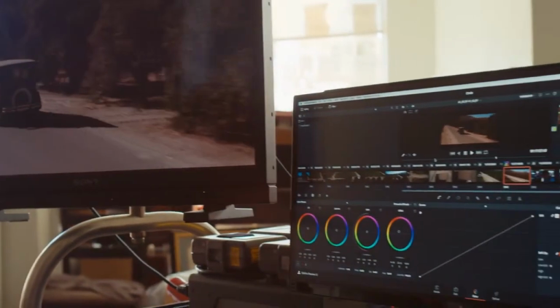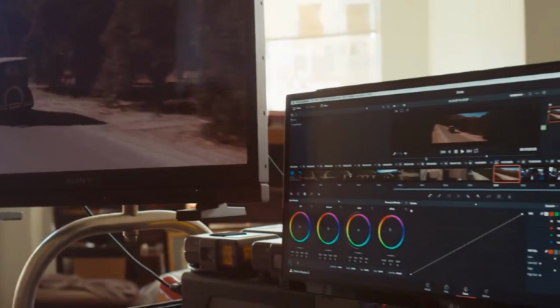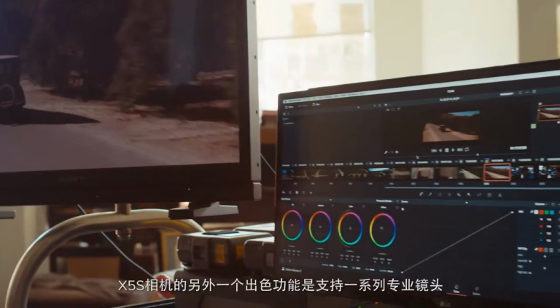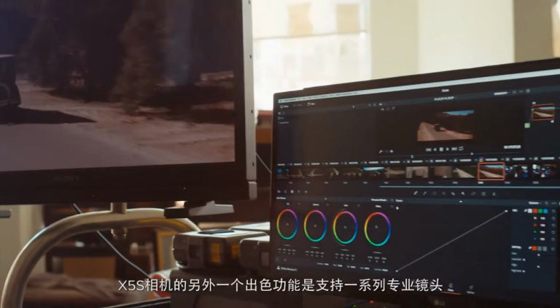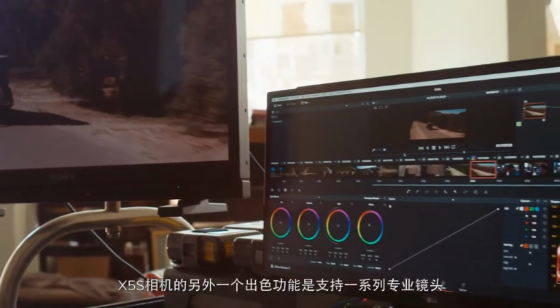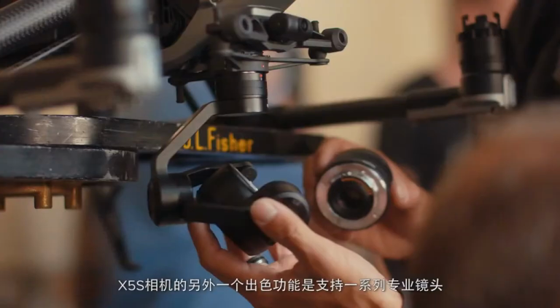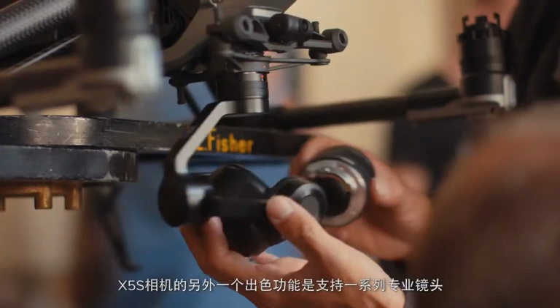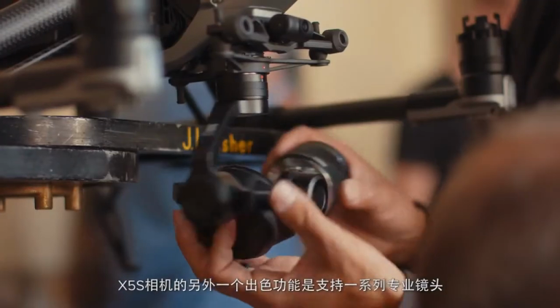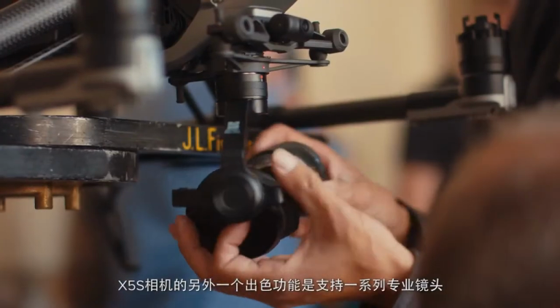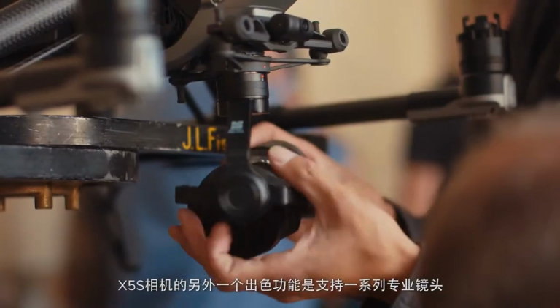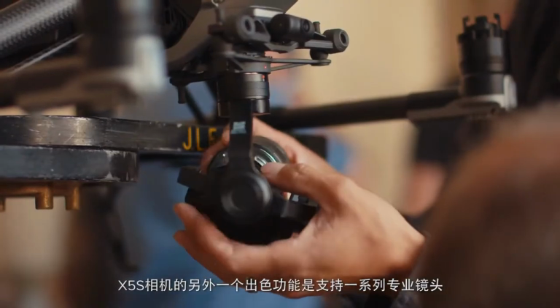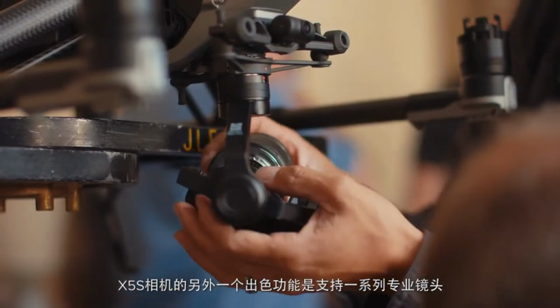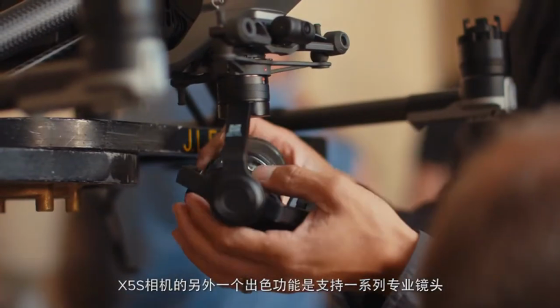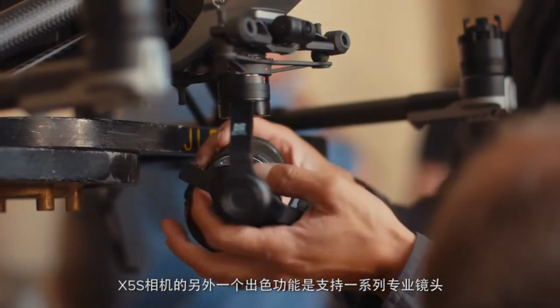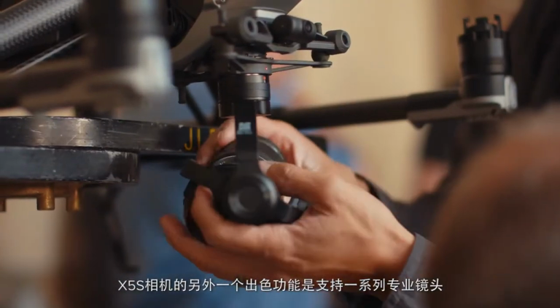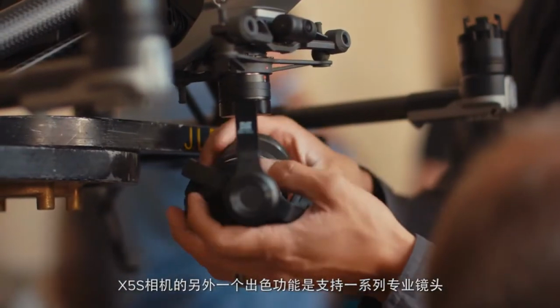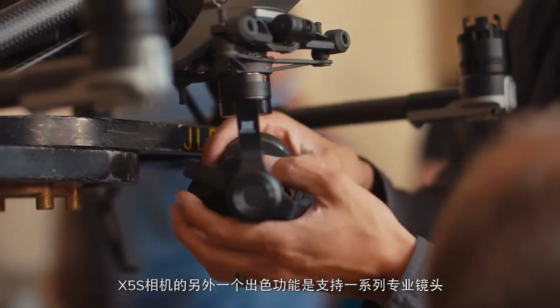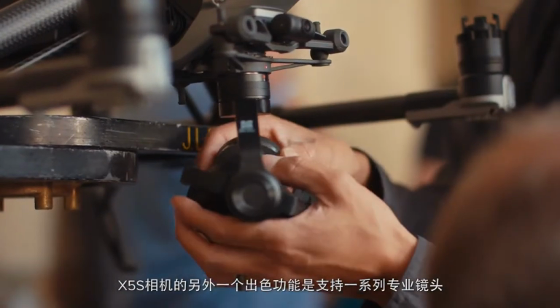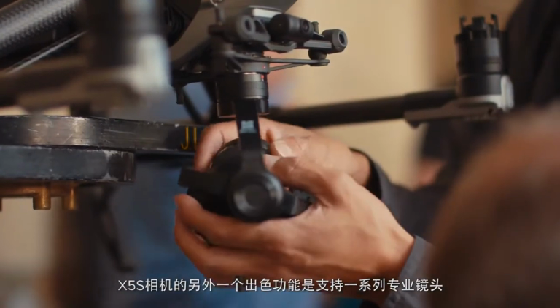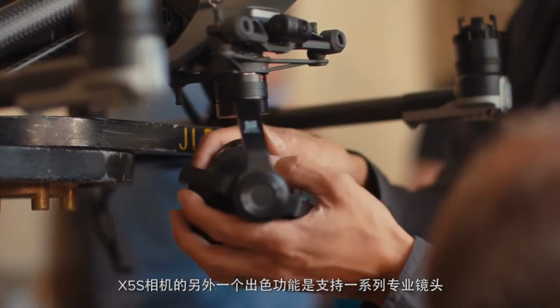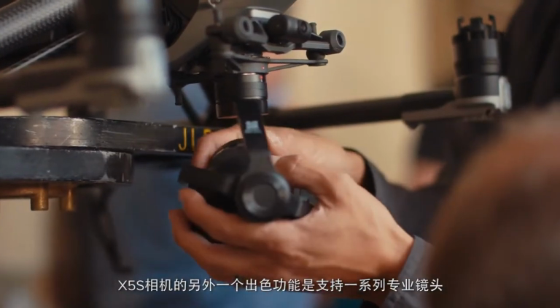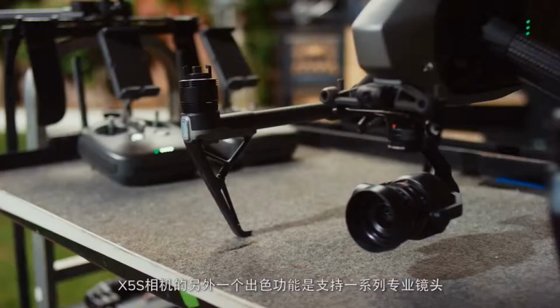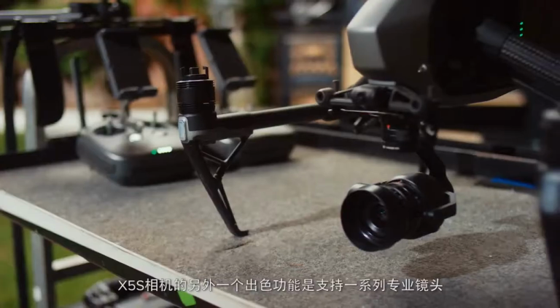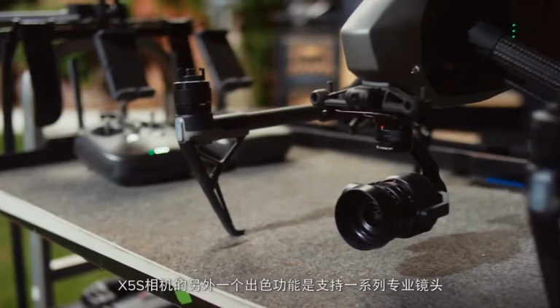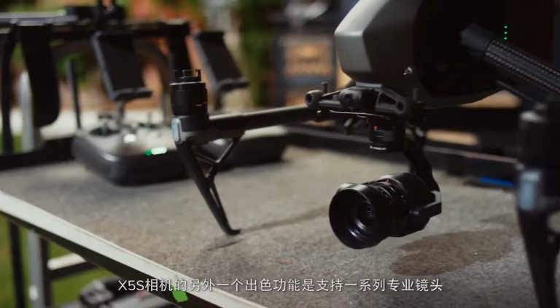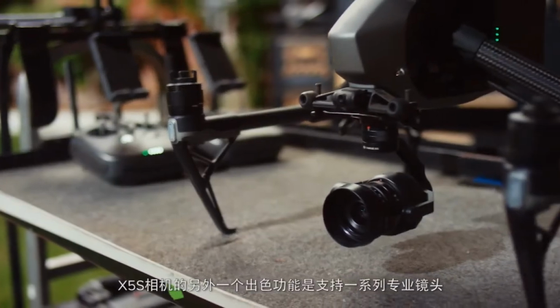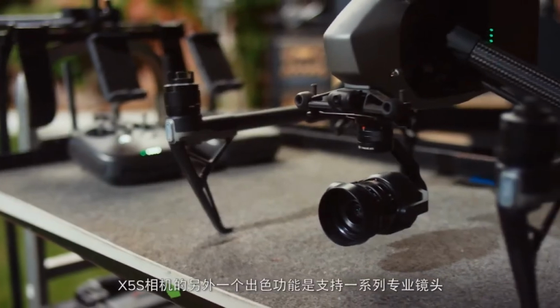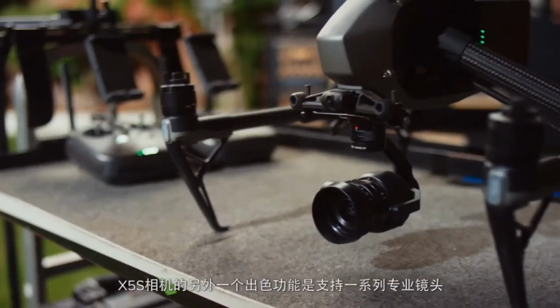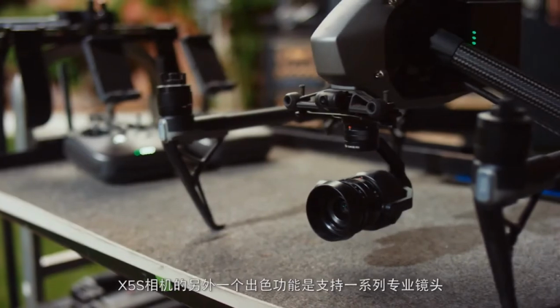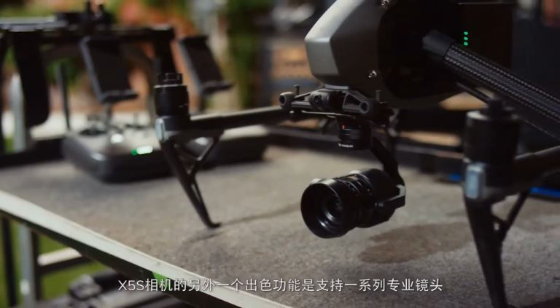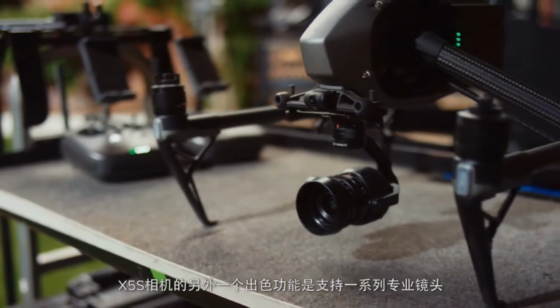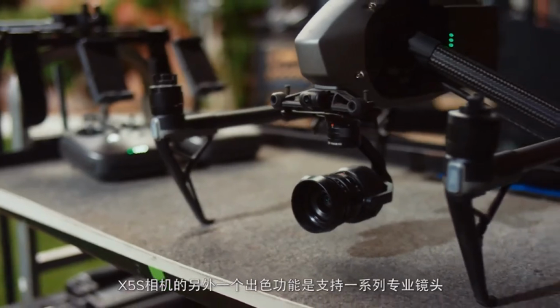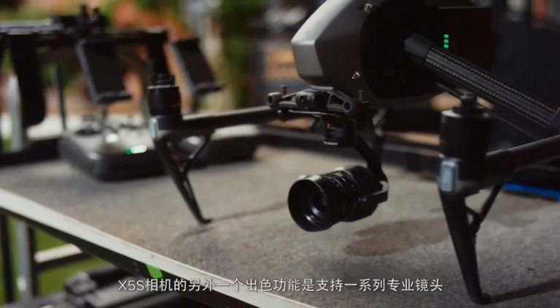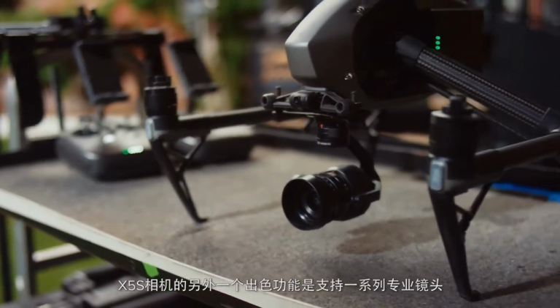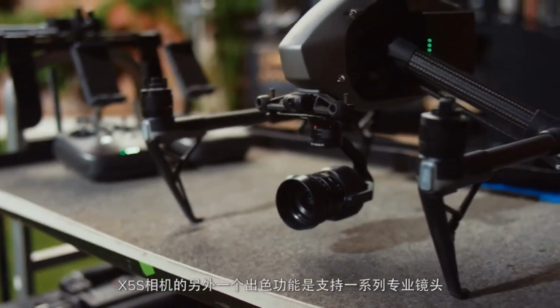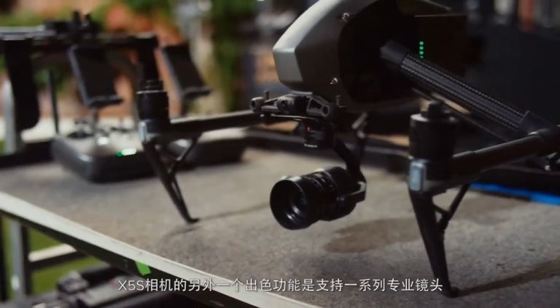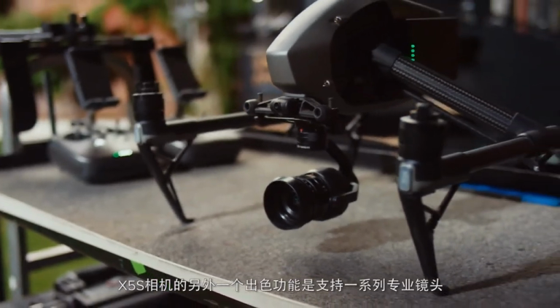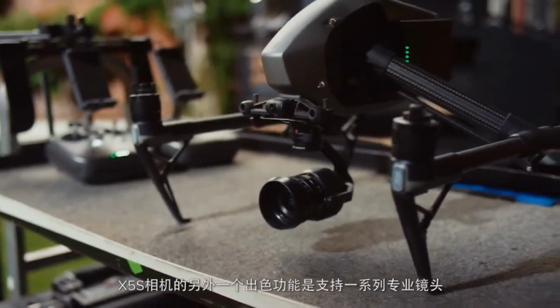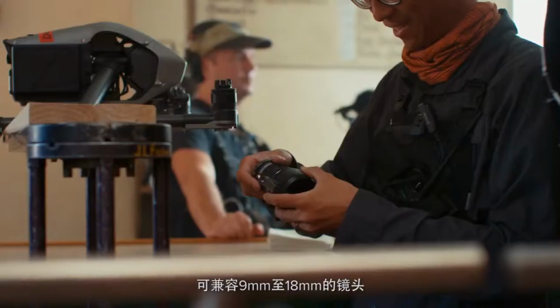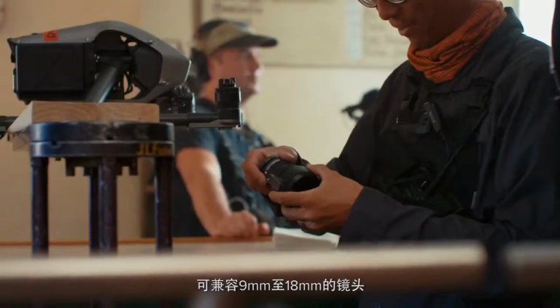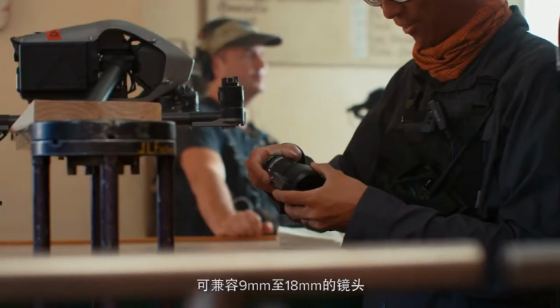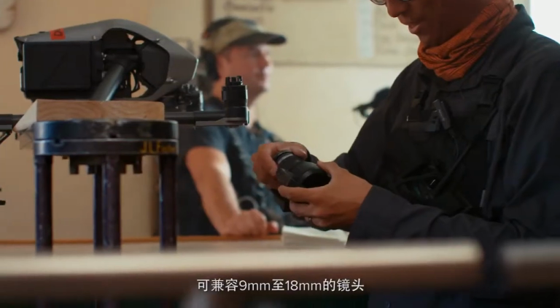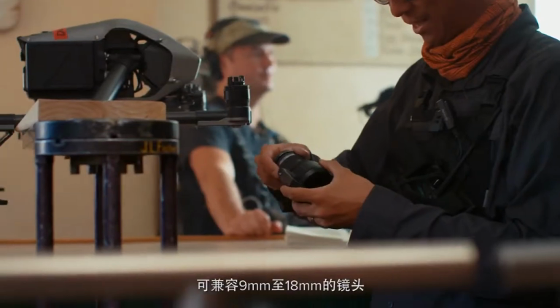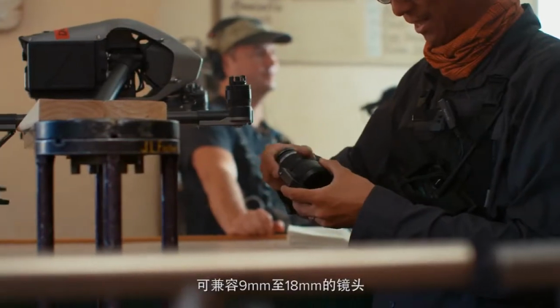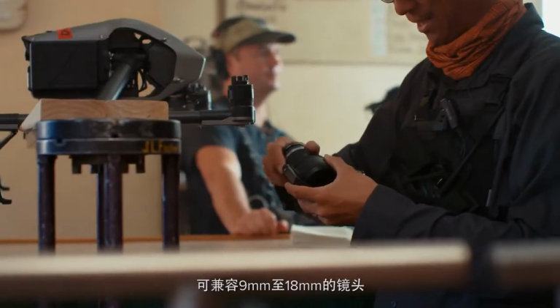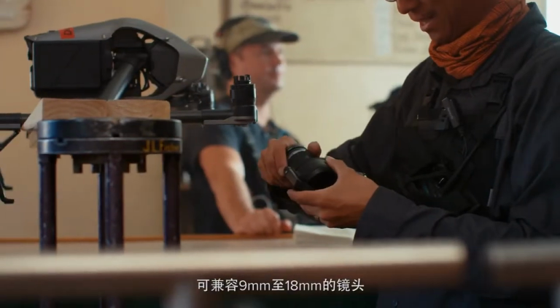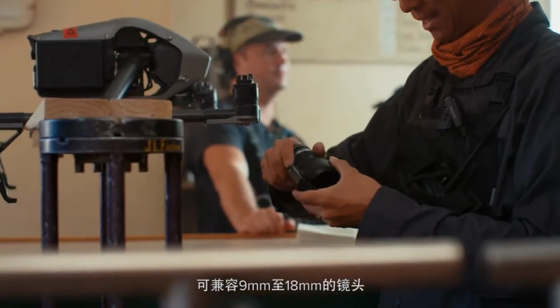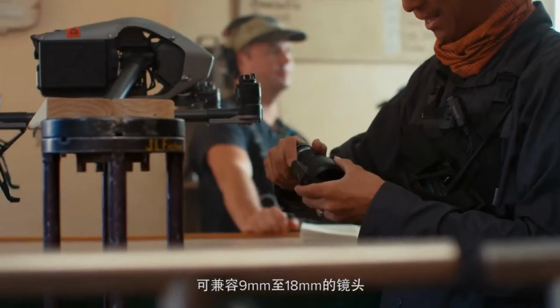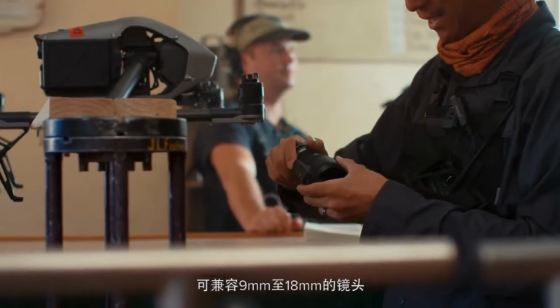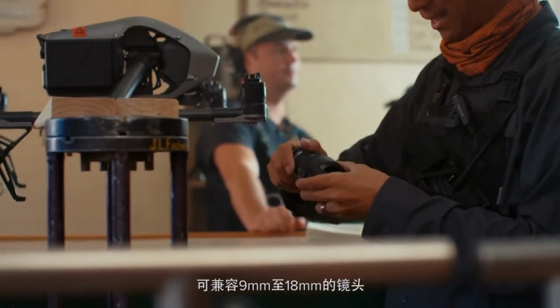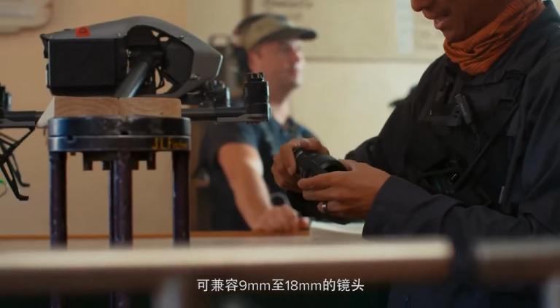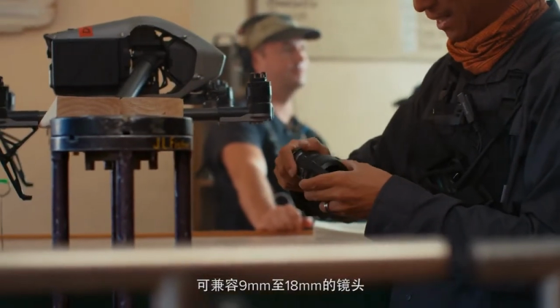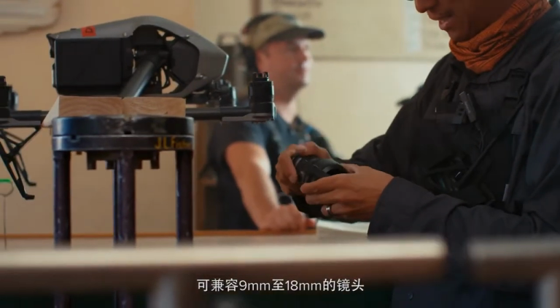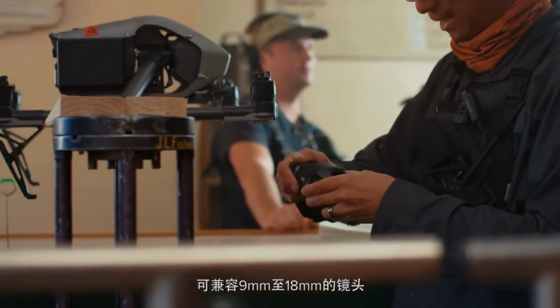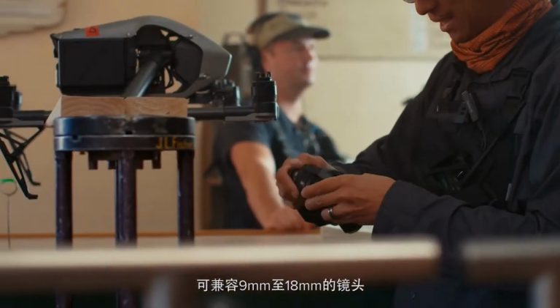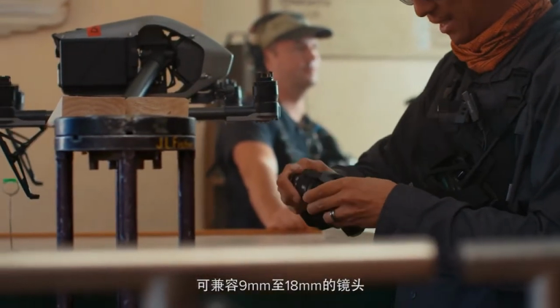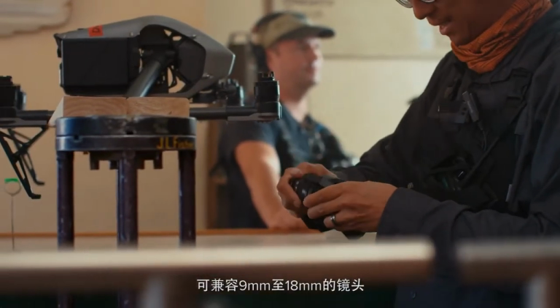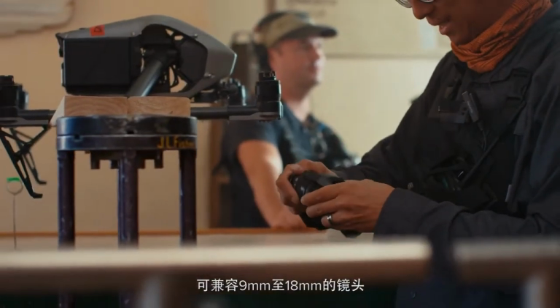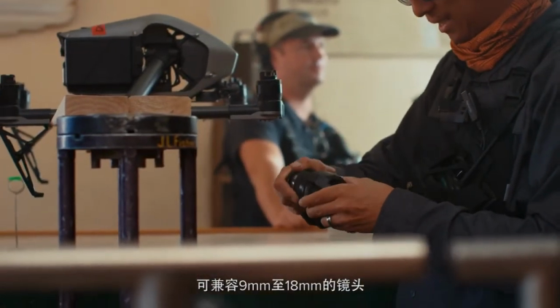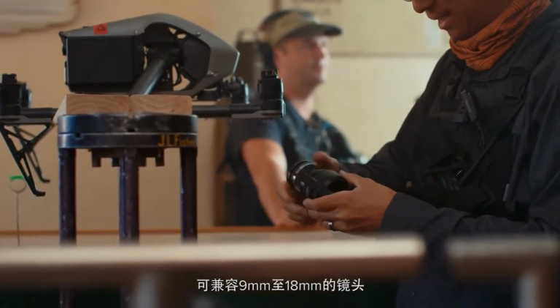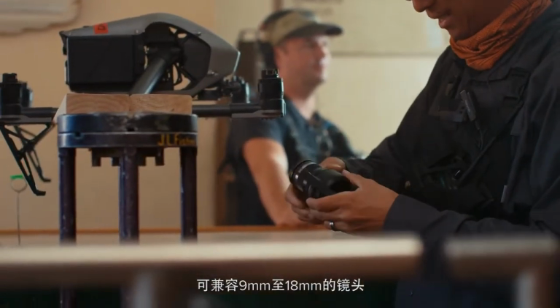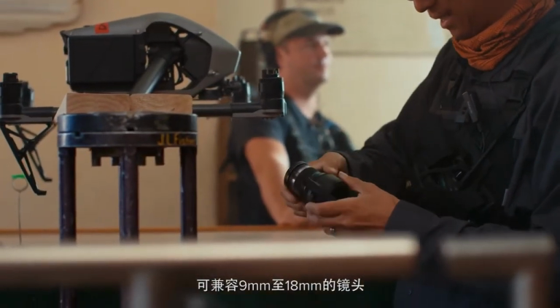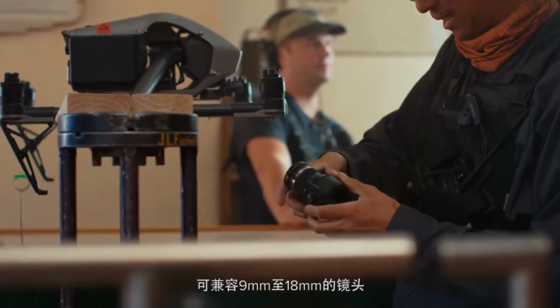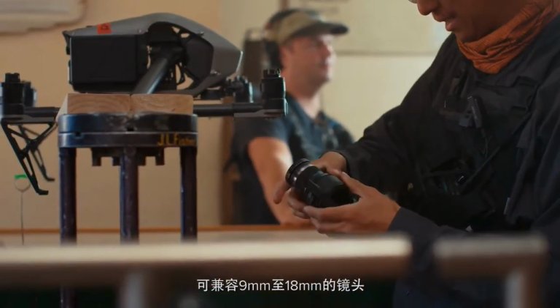Another cool aspect is that we now support more lenses with the X5S, such as the Olympus 9-18mm zoom lens.